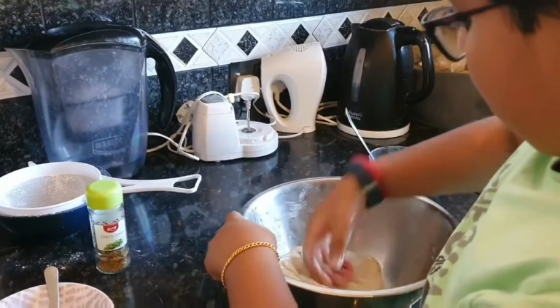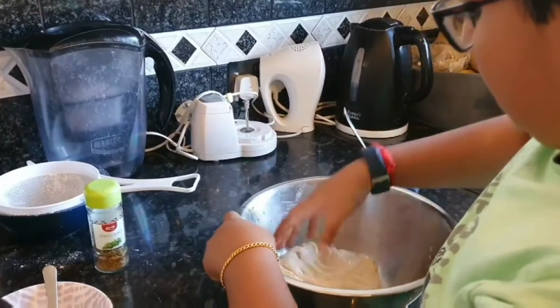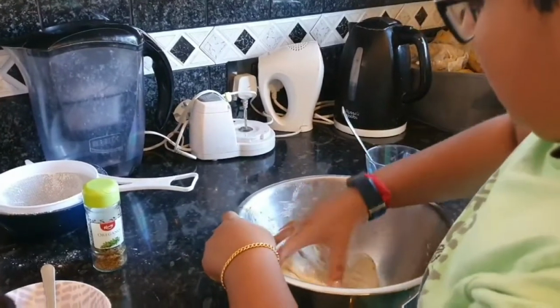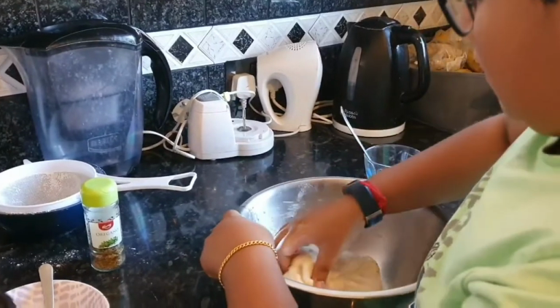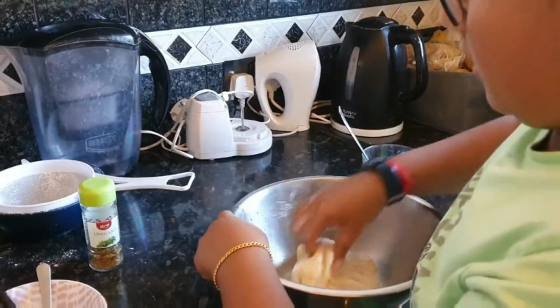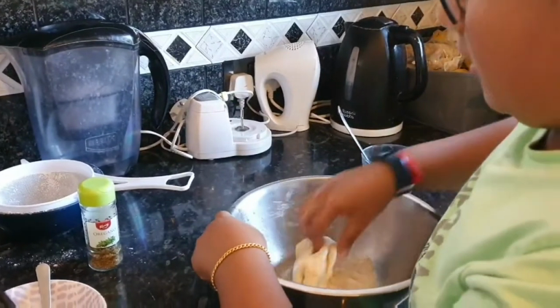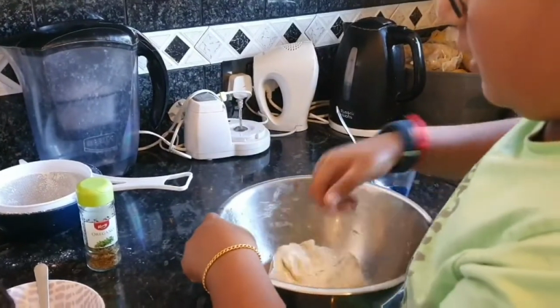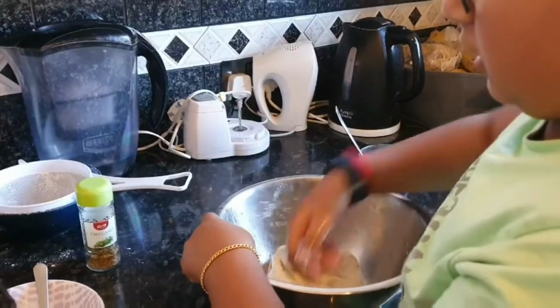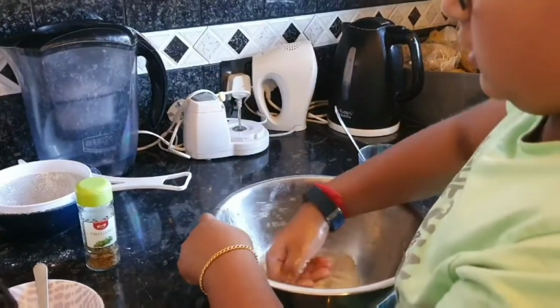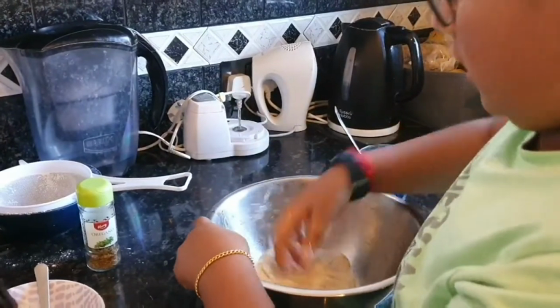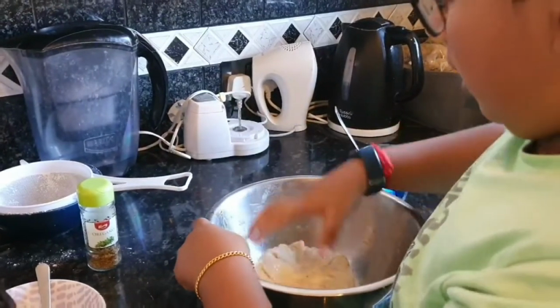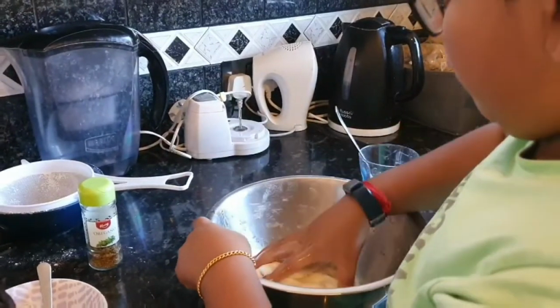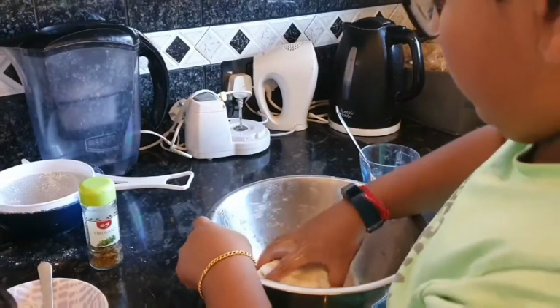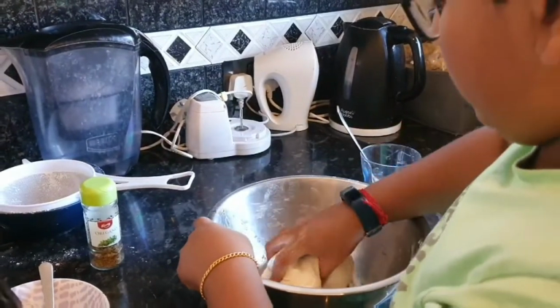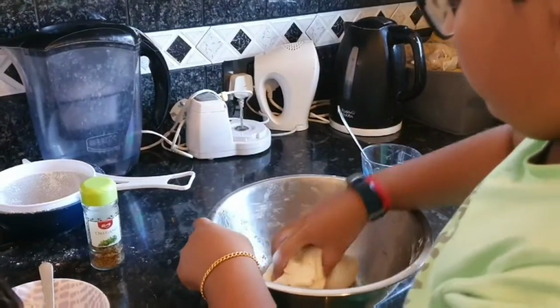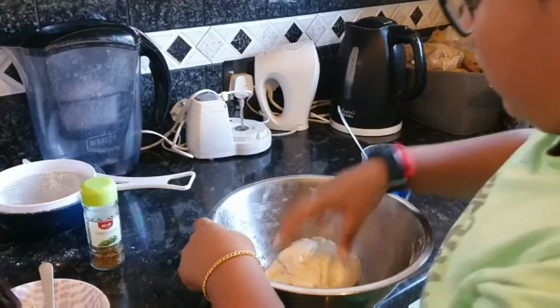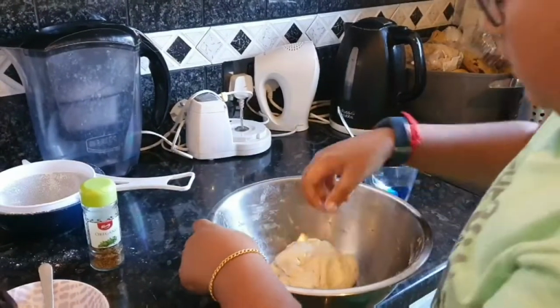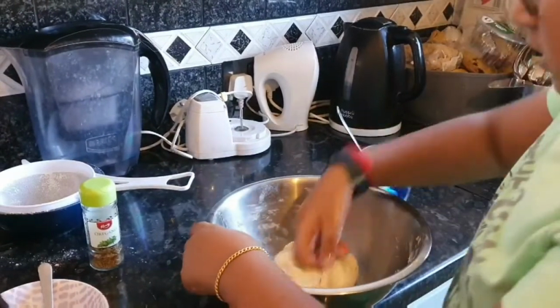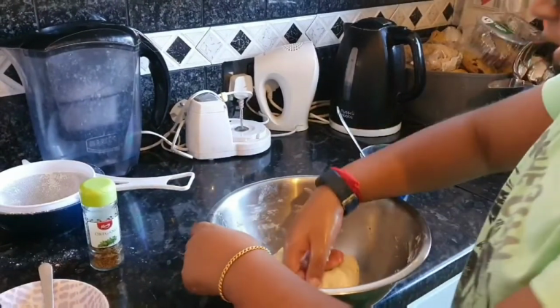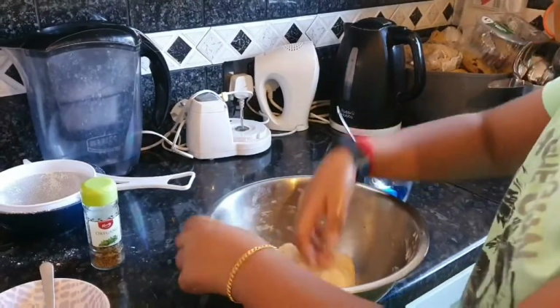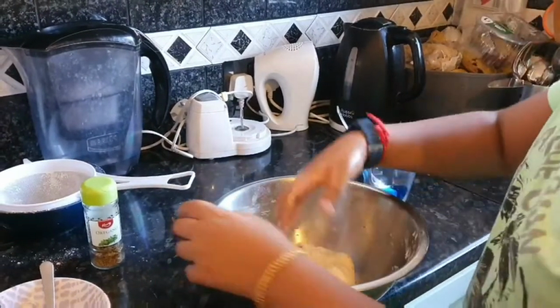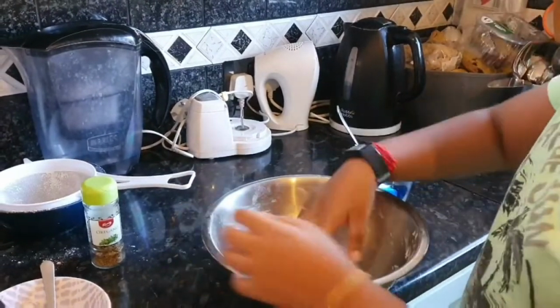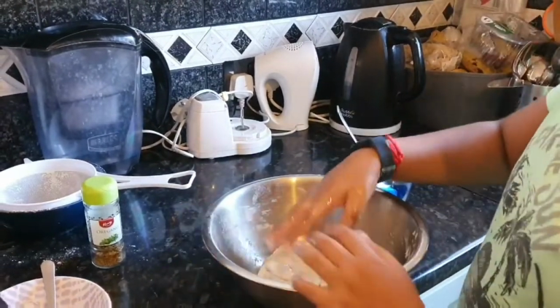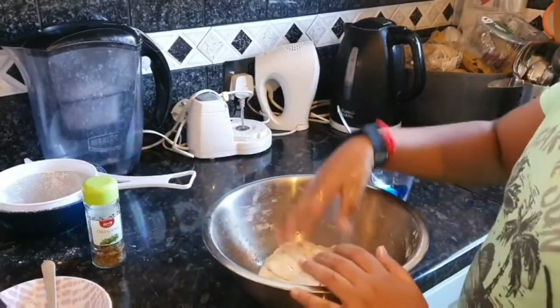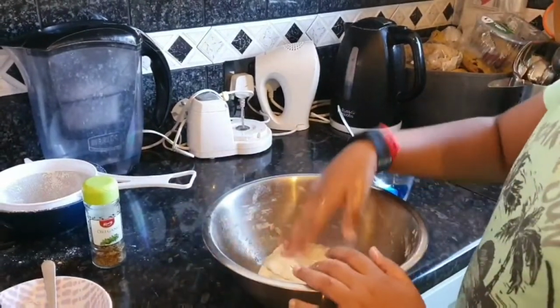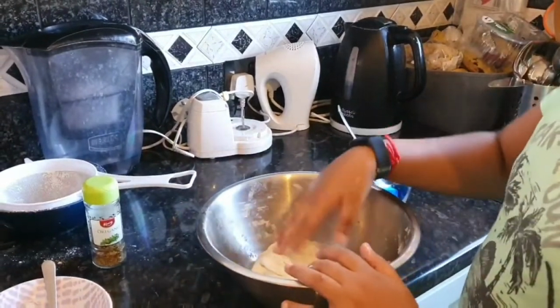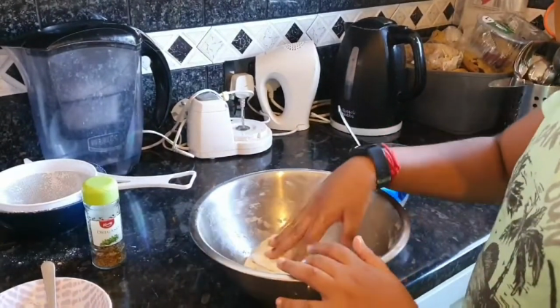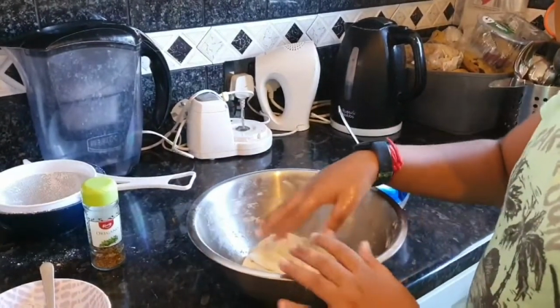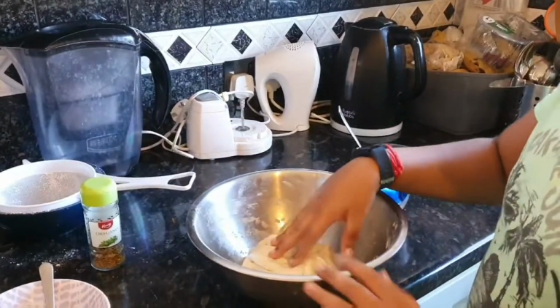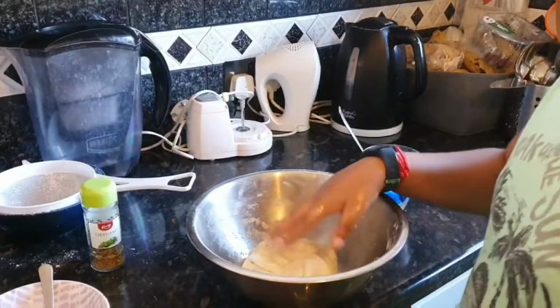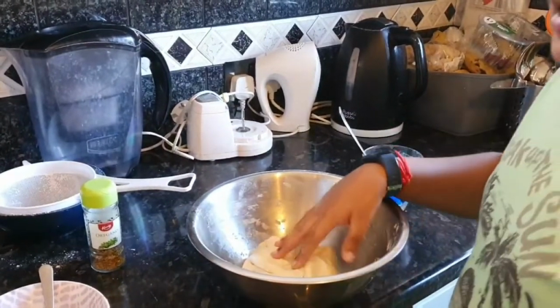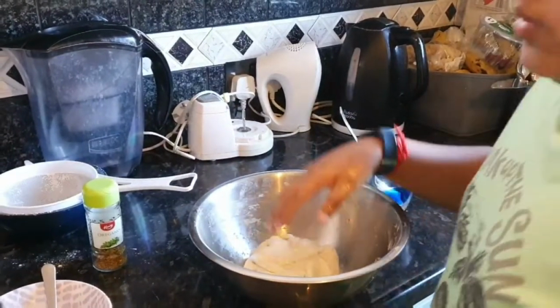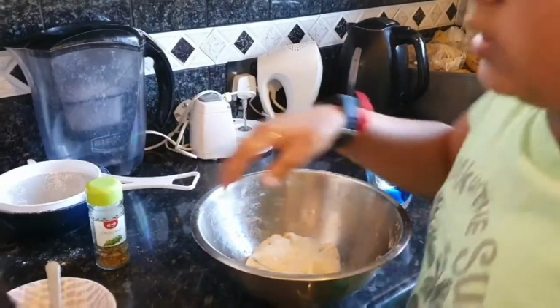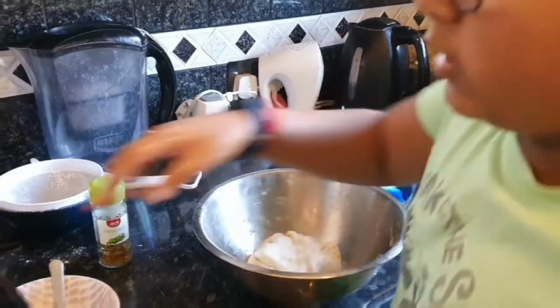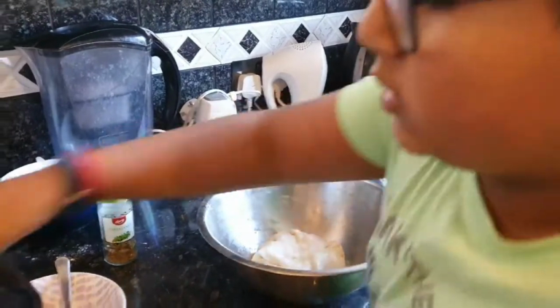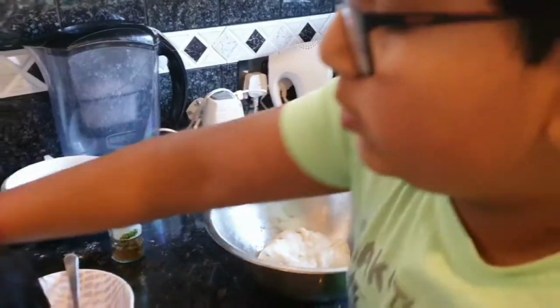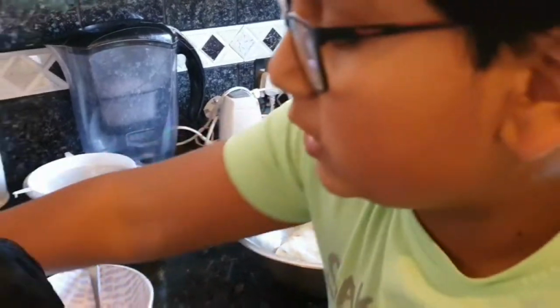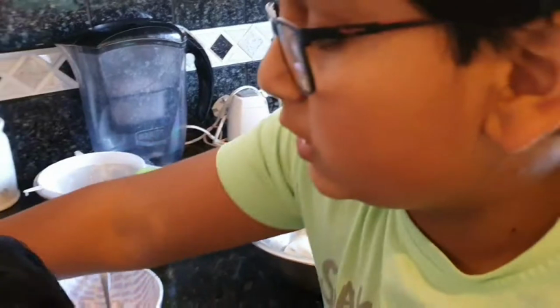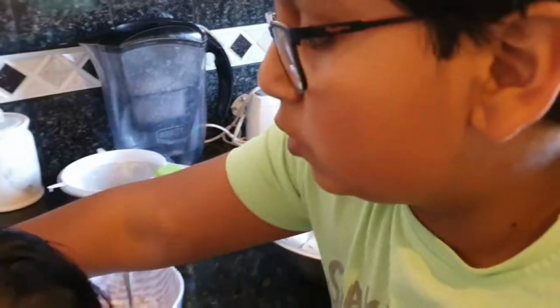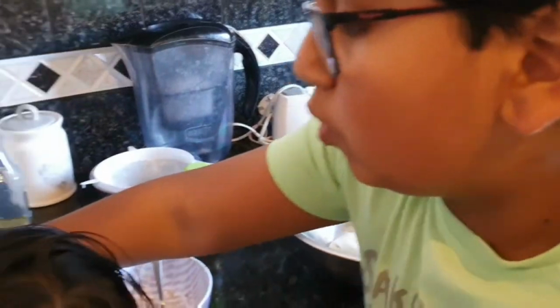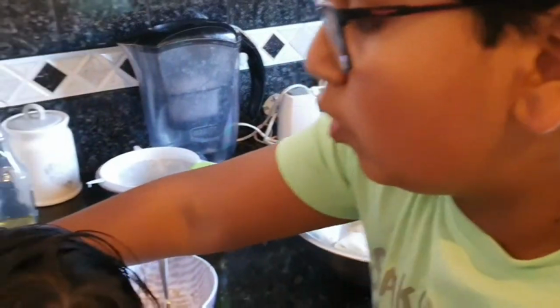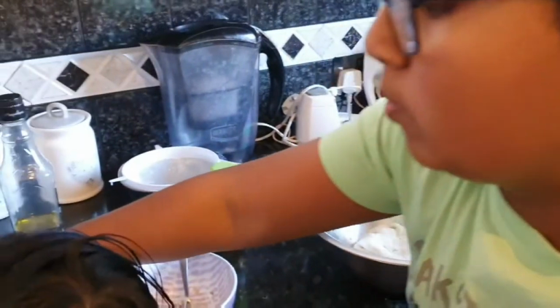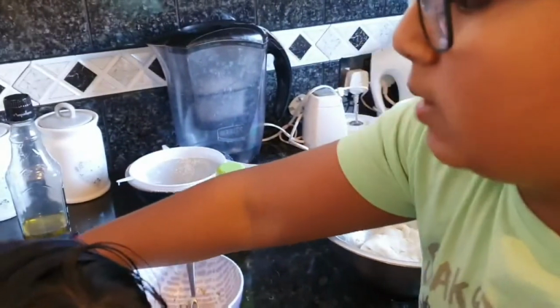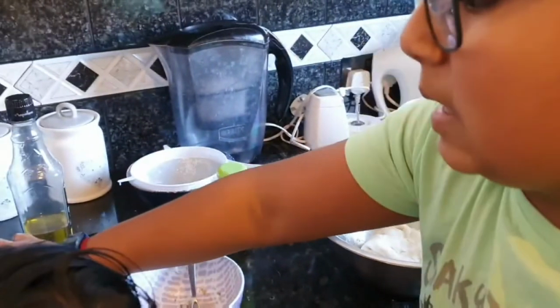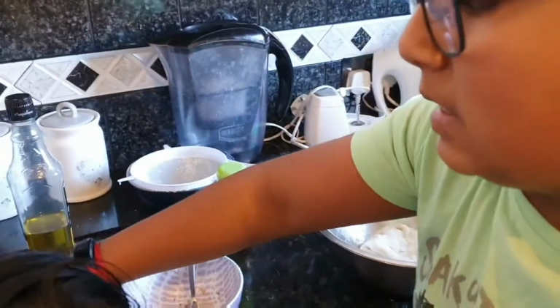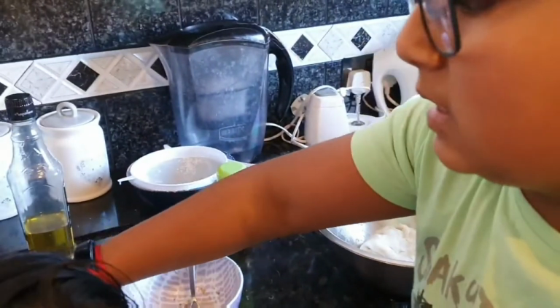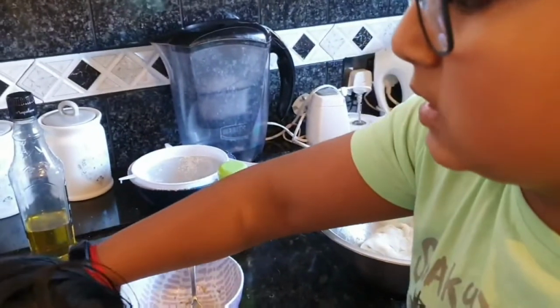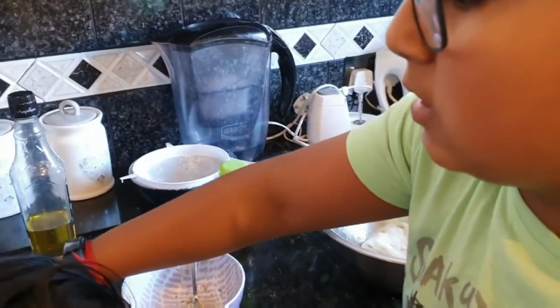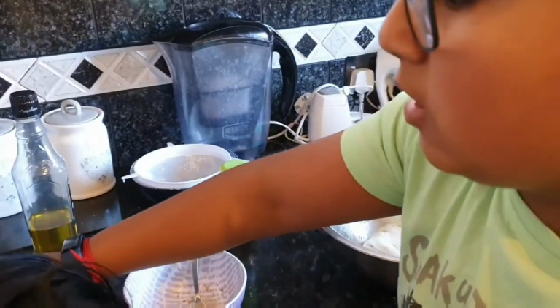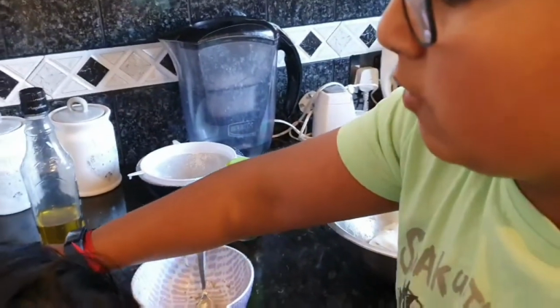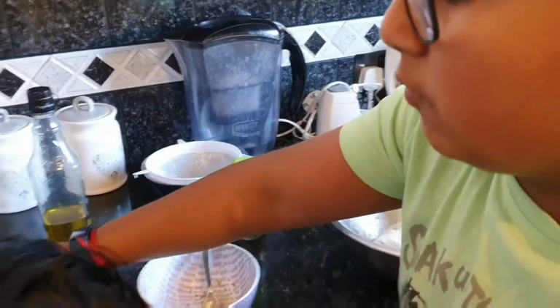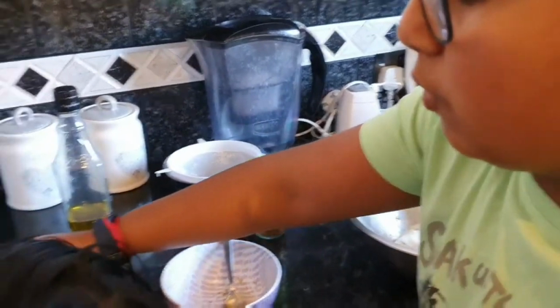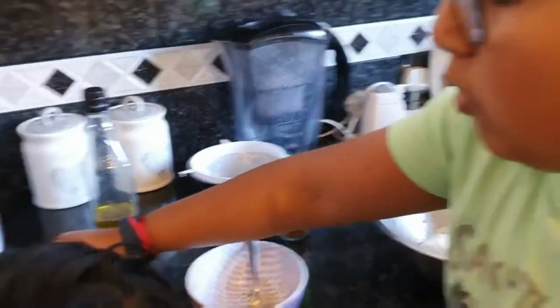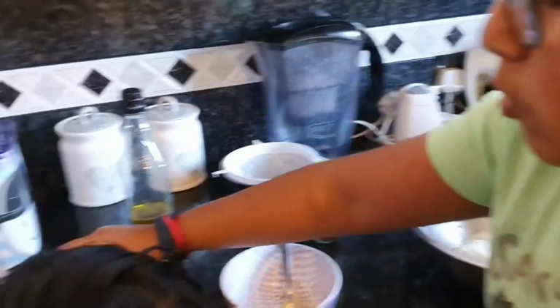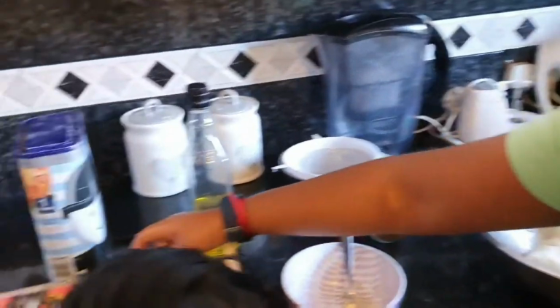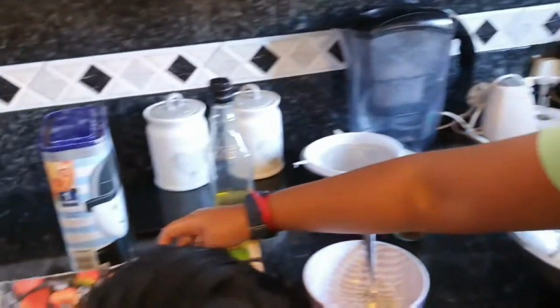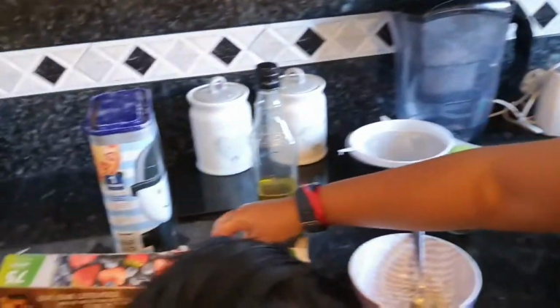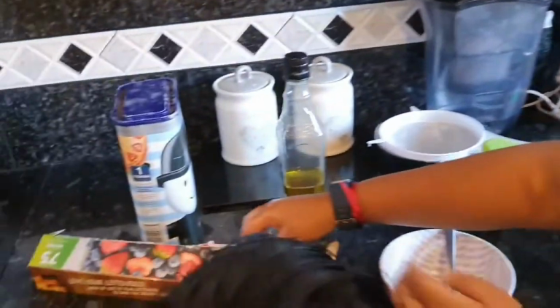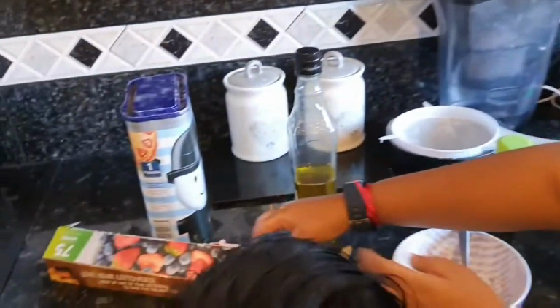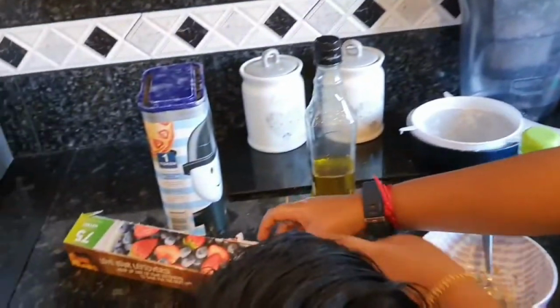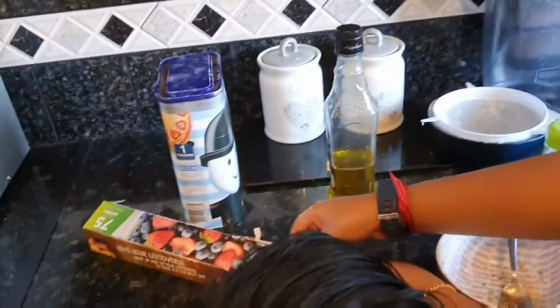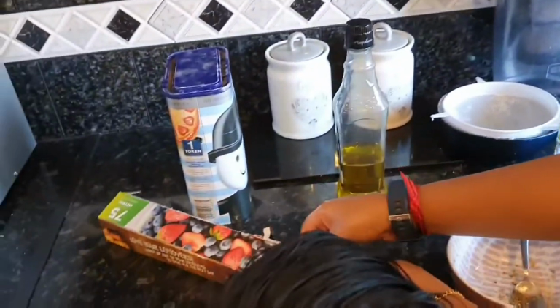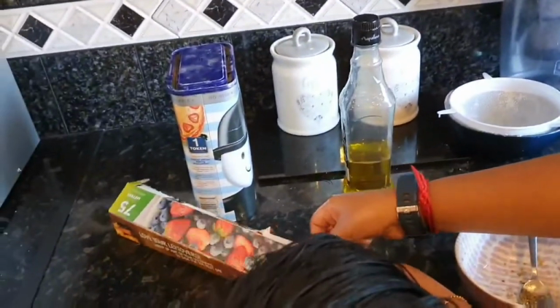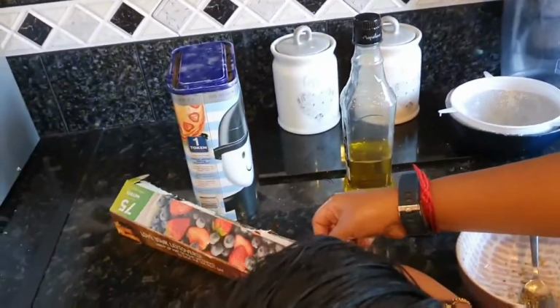We're going to cover it with cling film and we're going to put it in a warm place for one and a half hours.